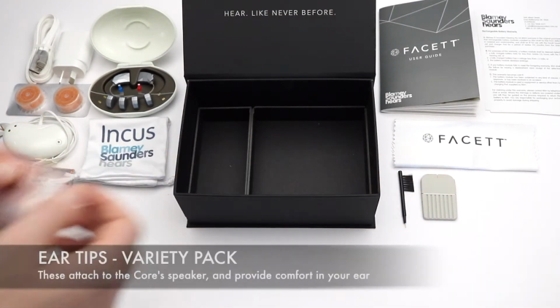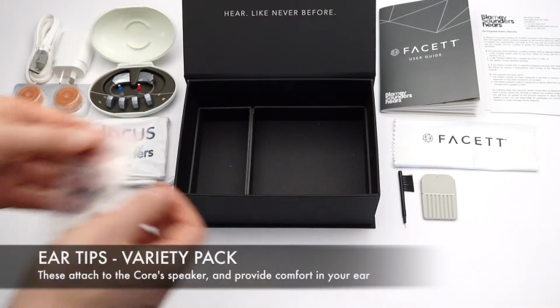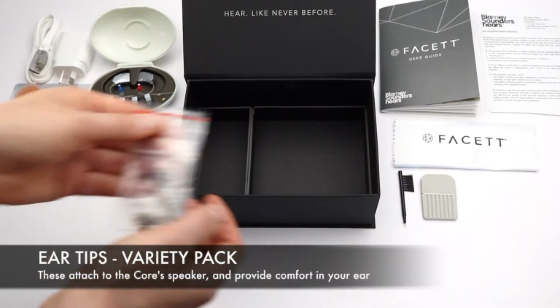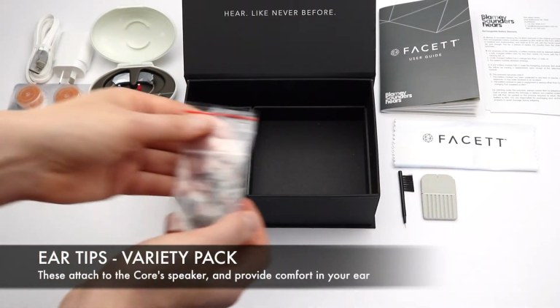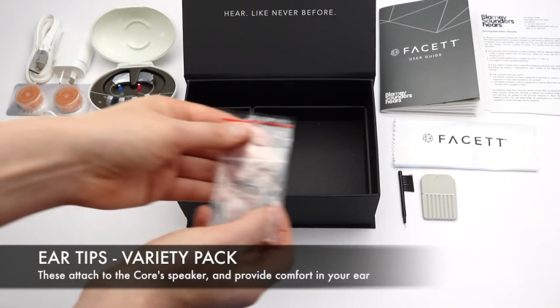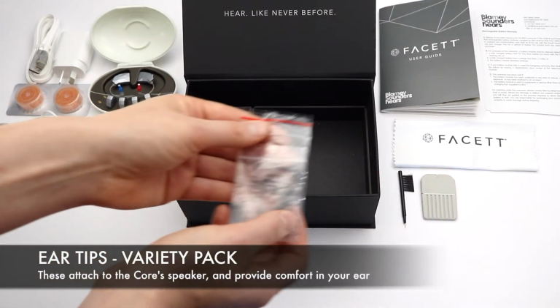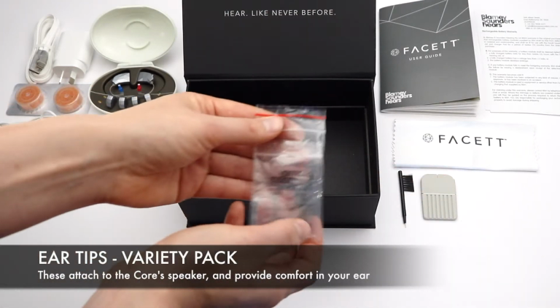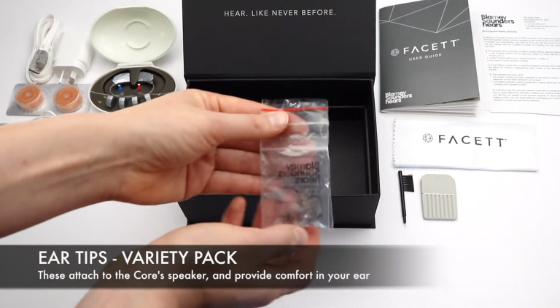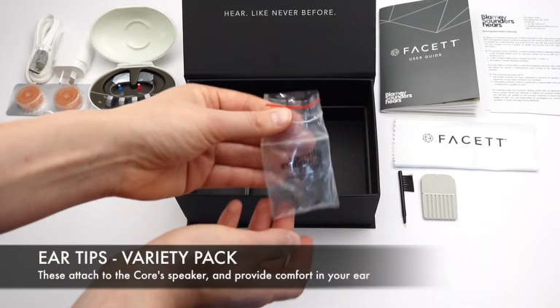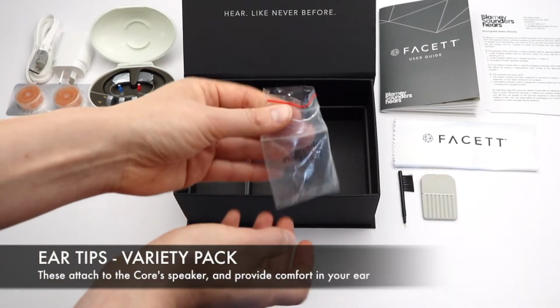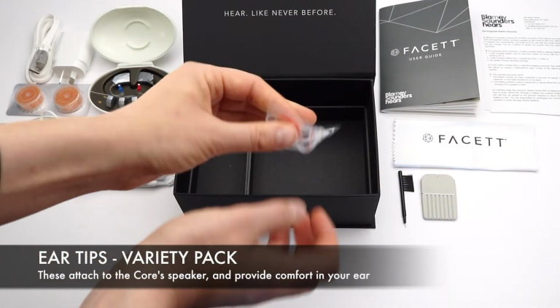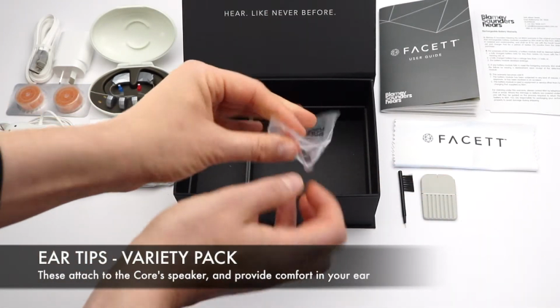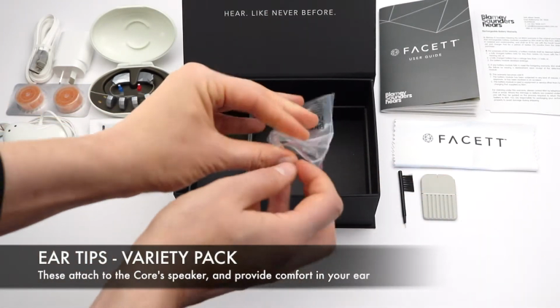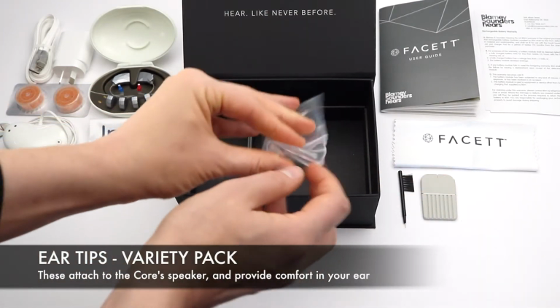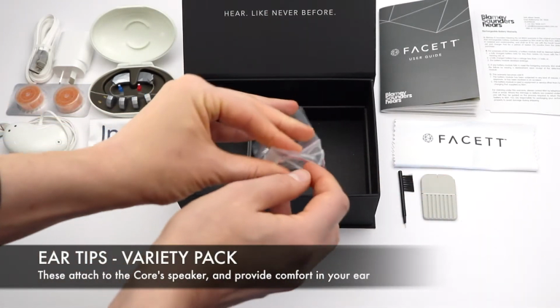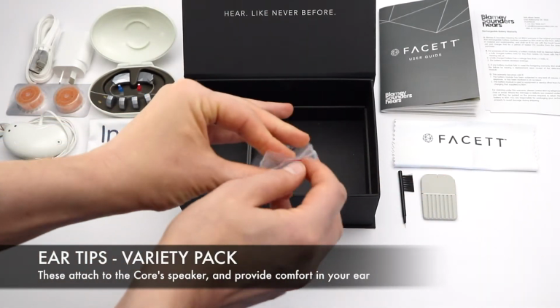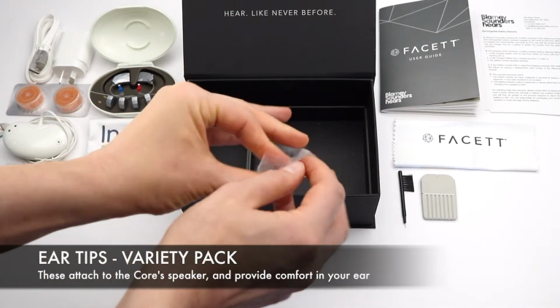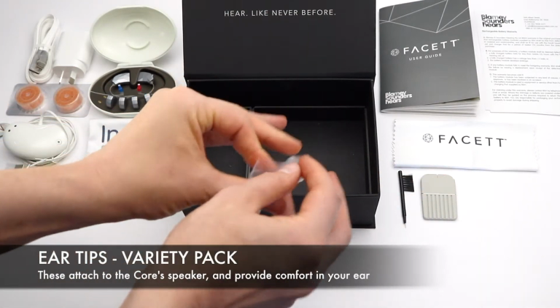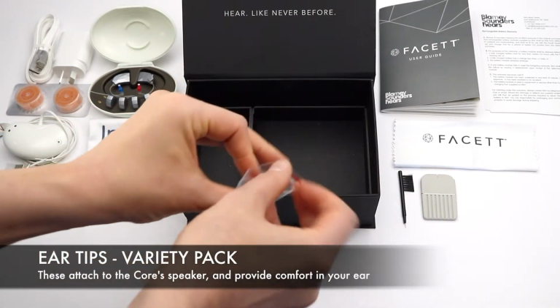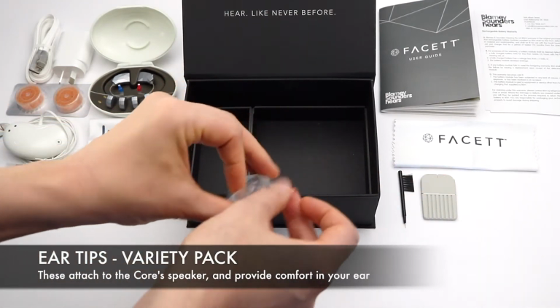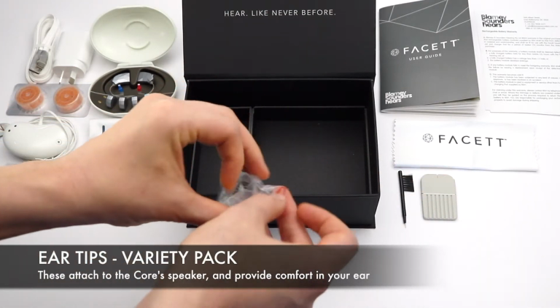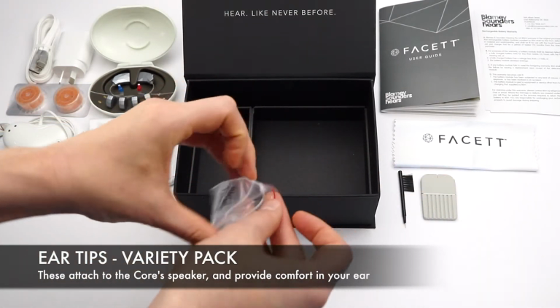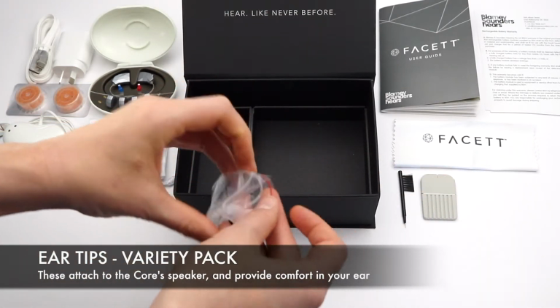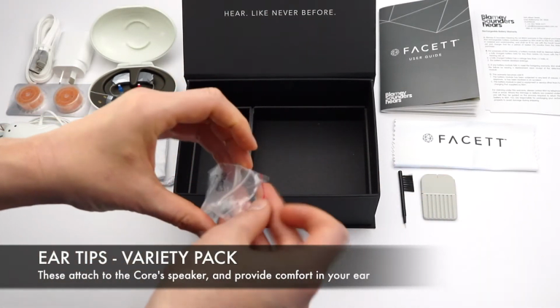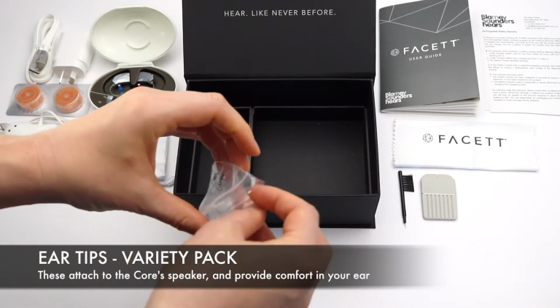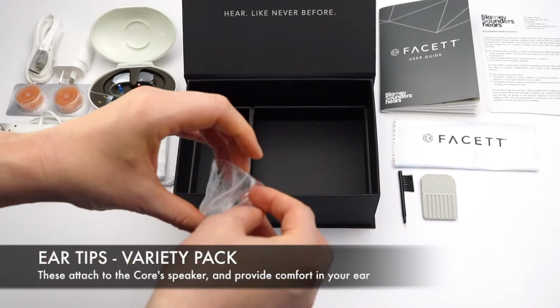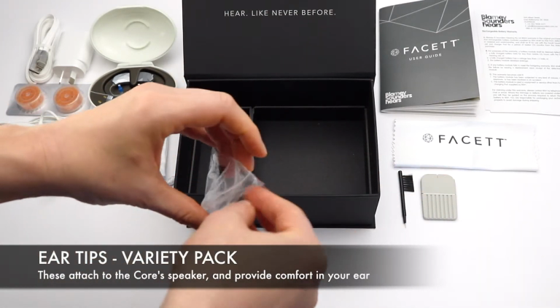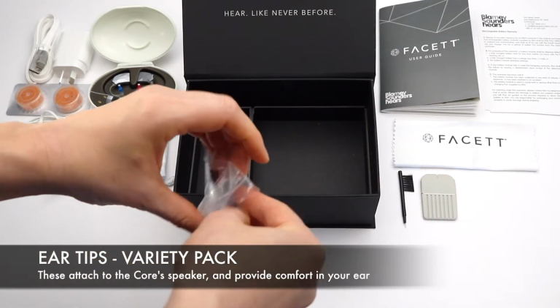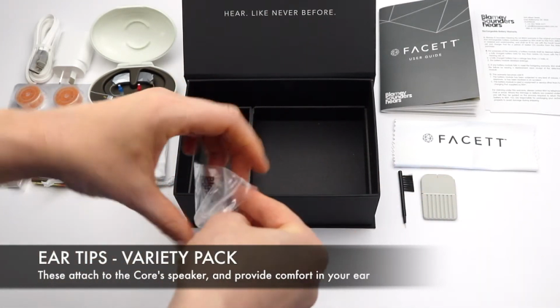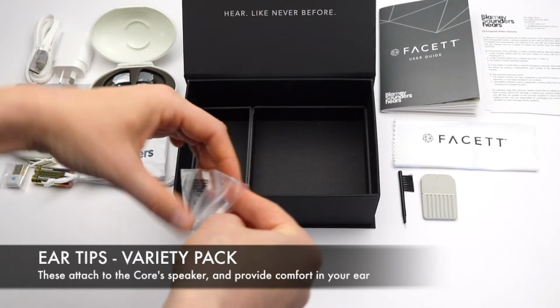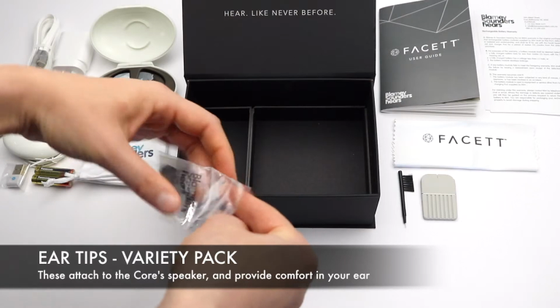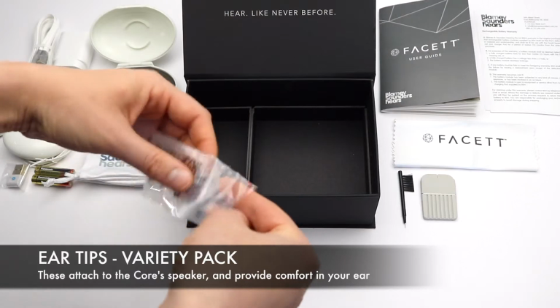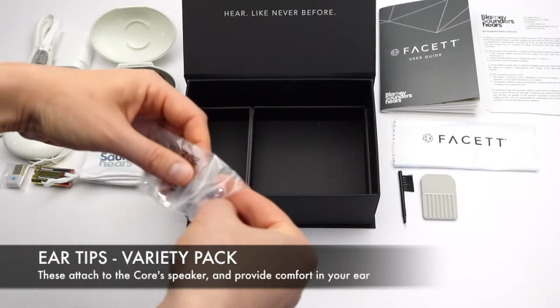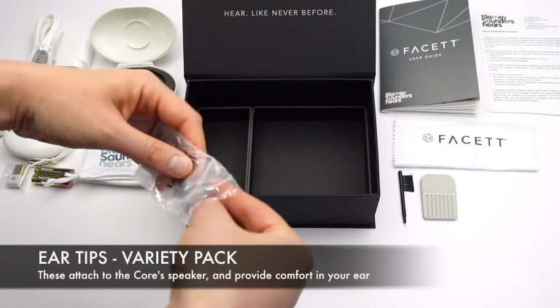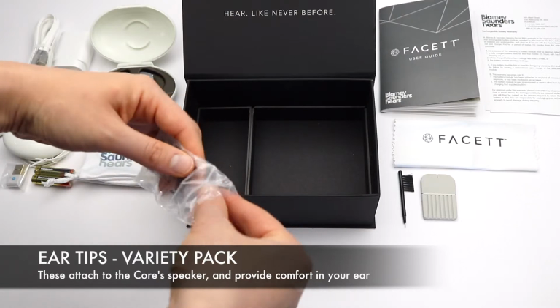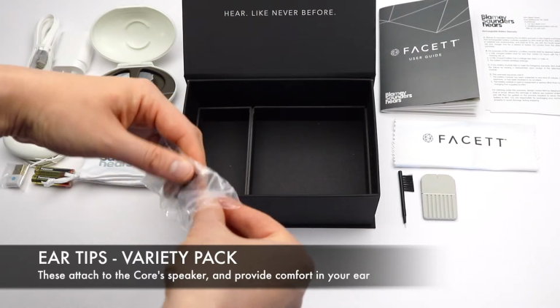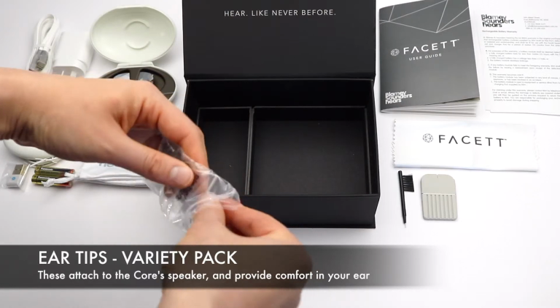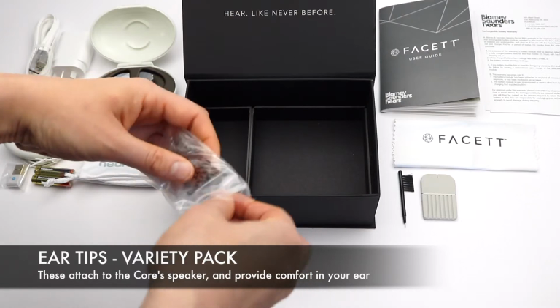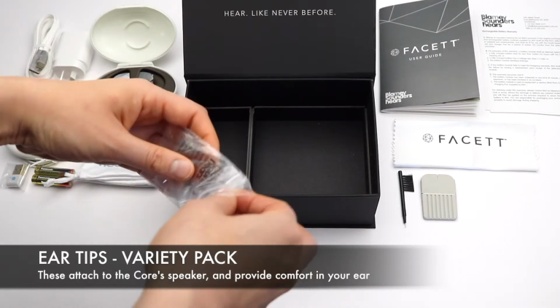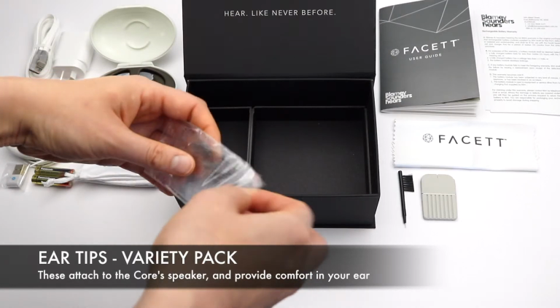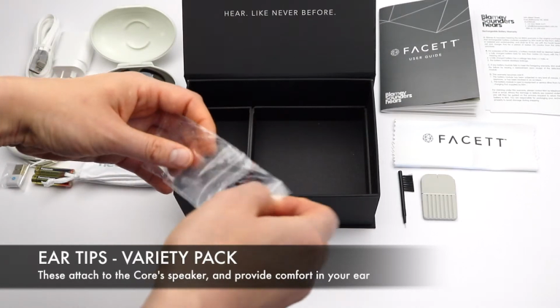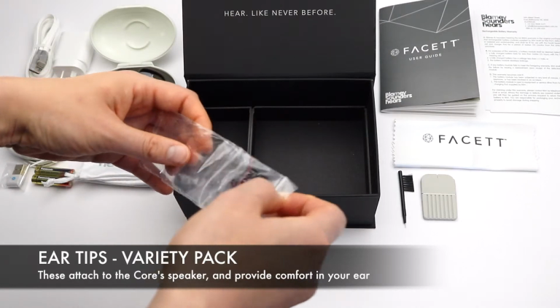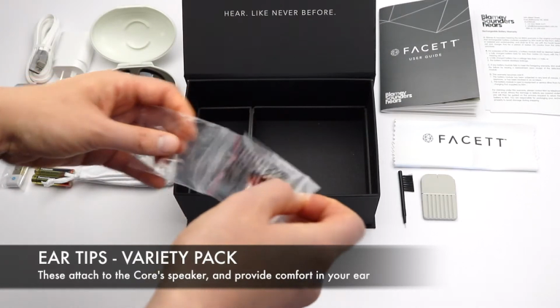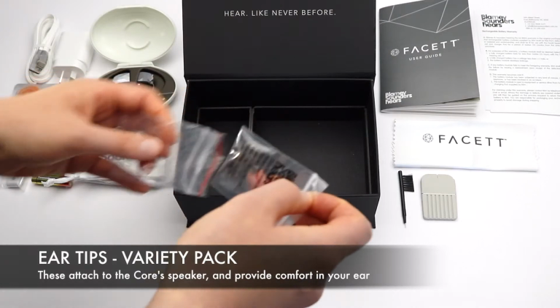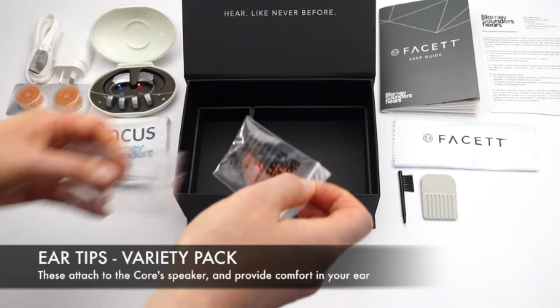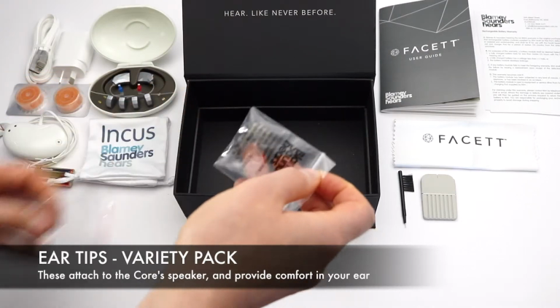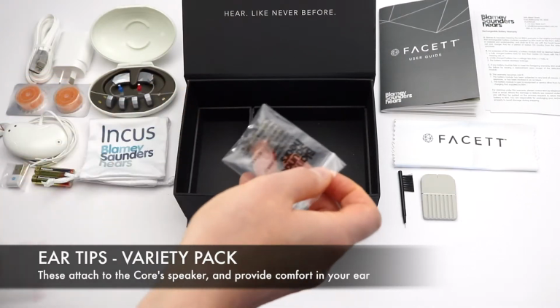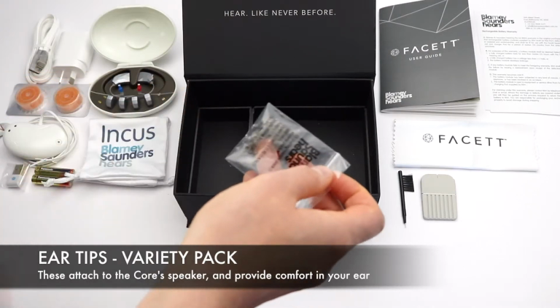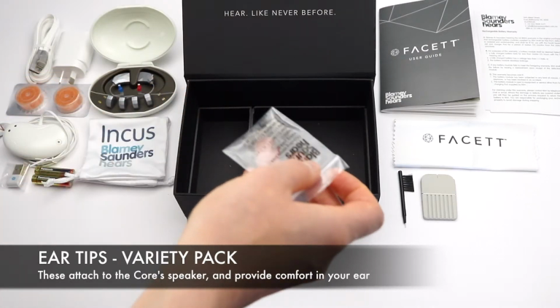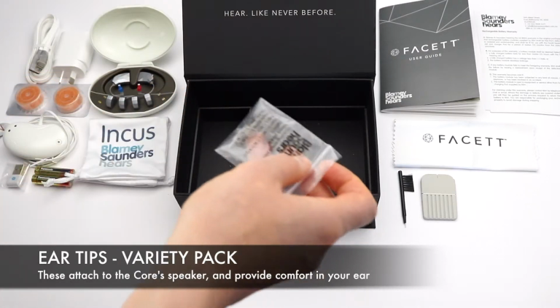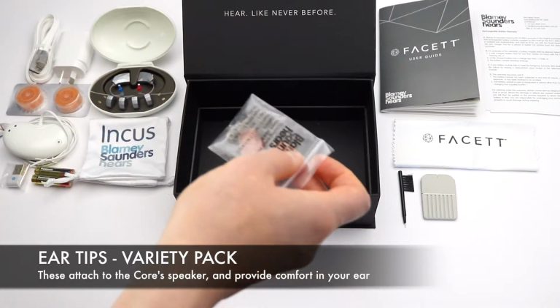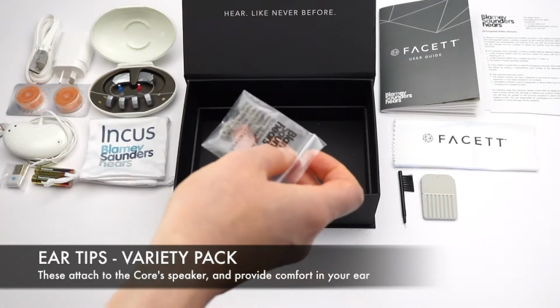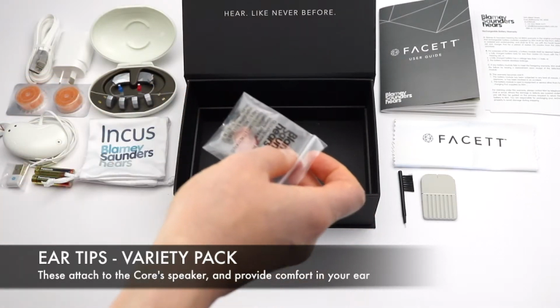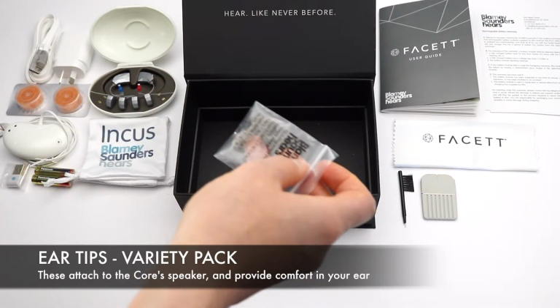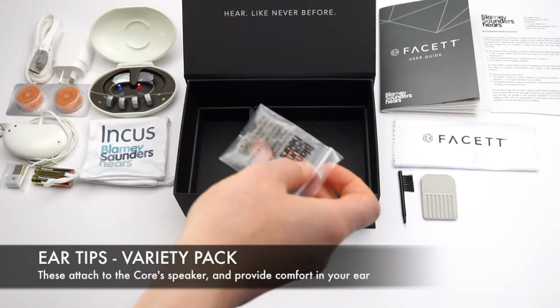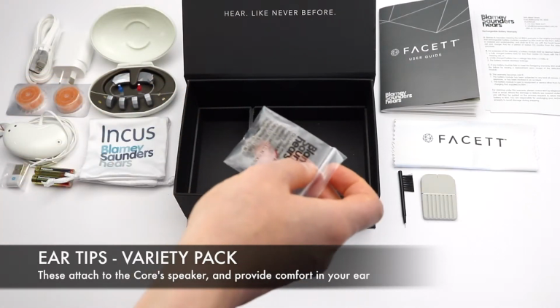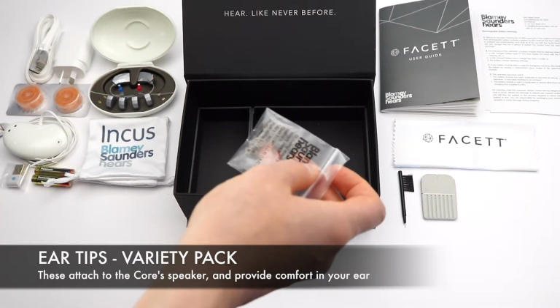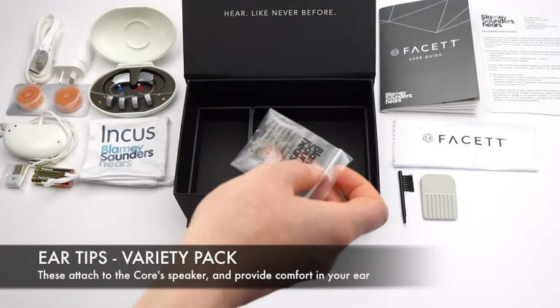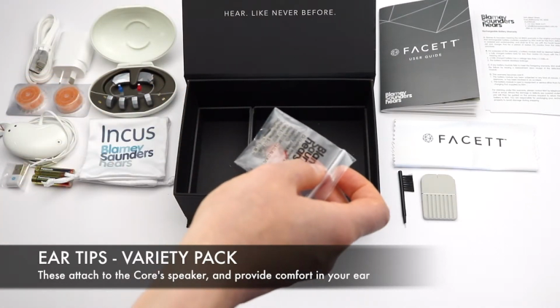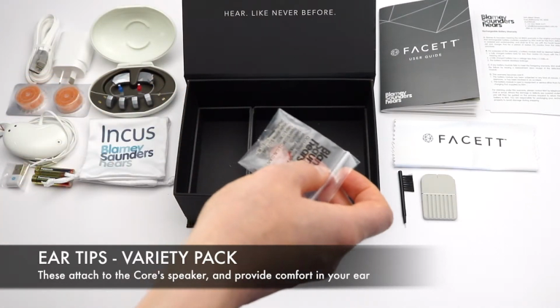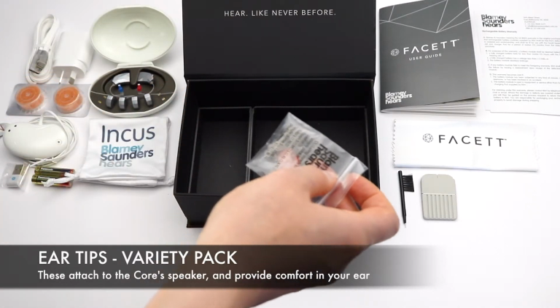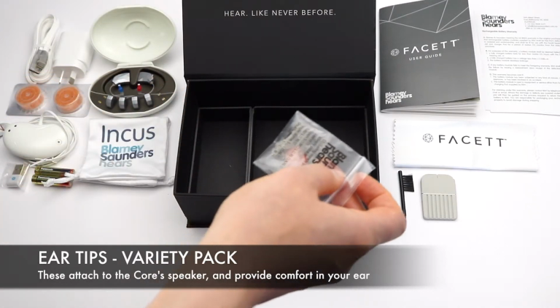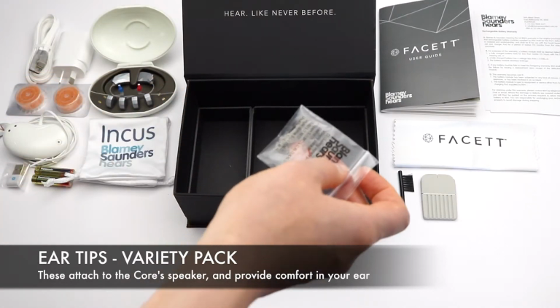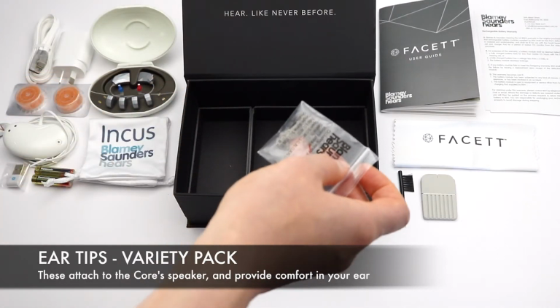And some ear tips — a variety pack. These attach to the Kors speaker and provide comfort in your ear.